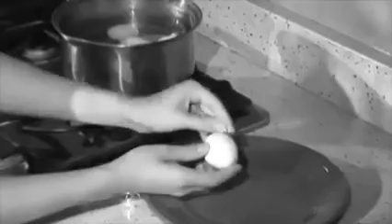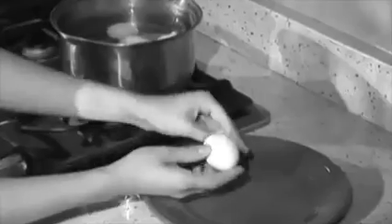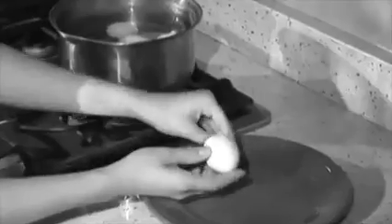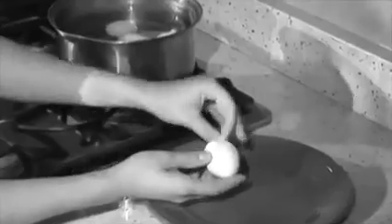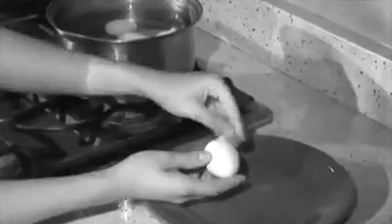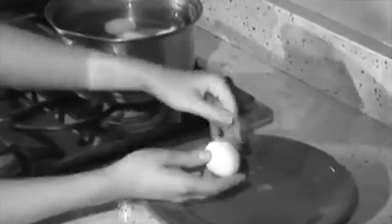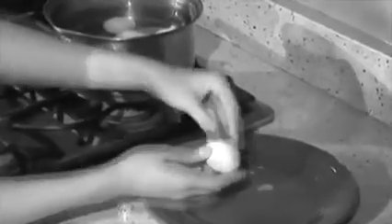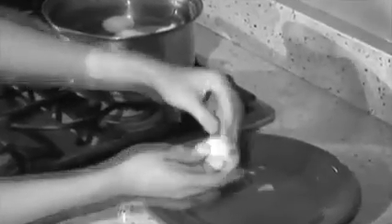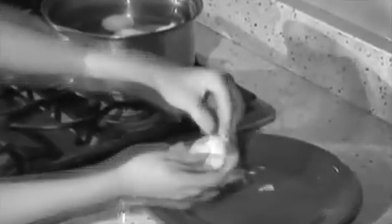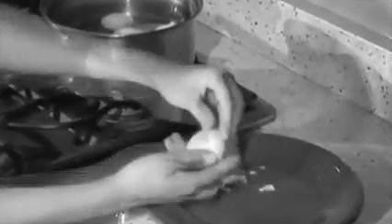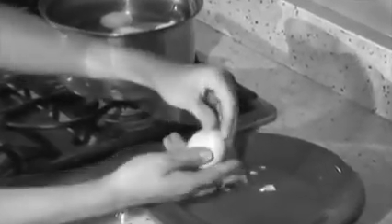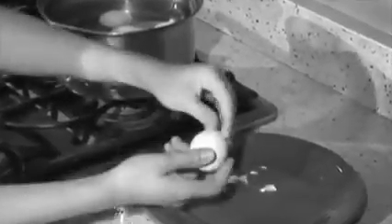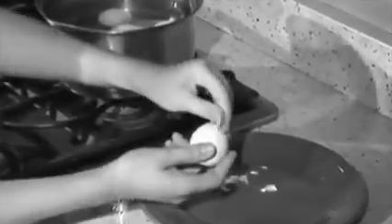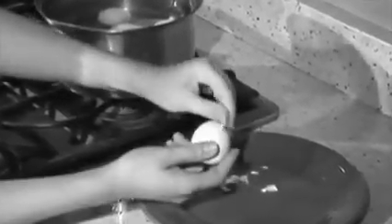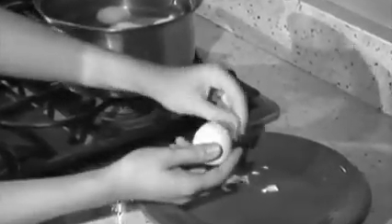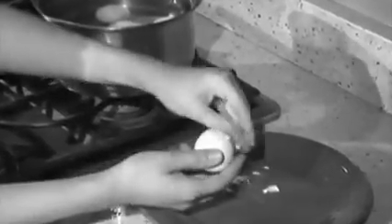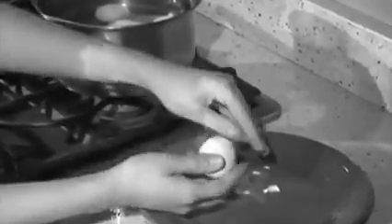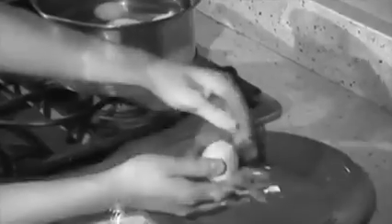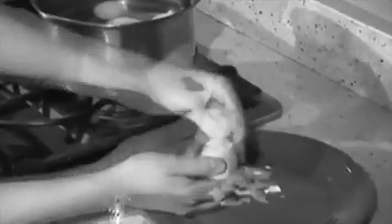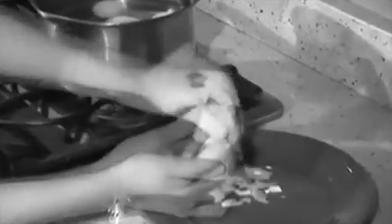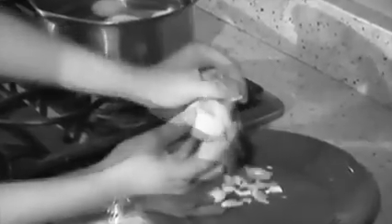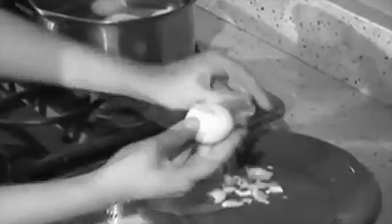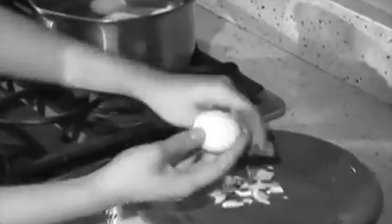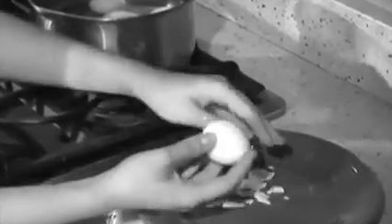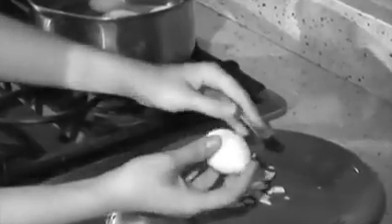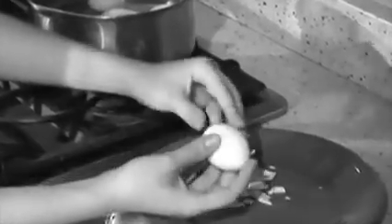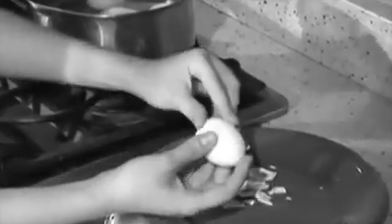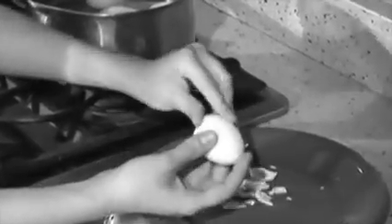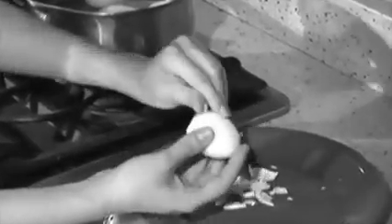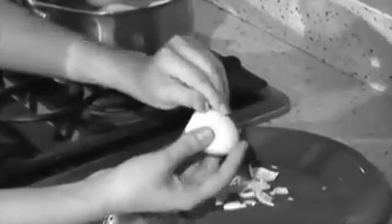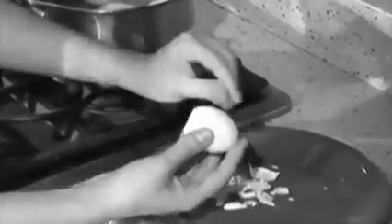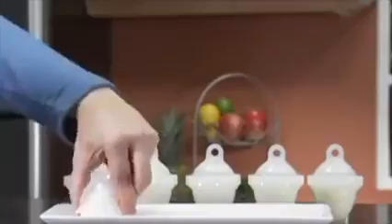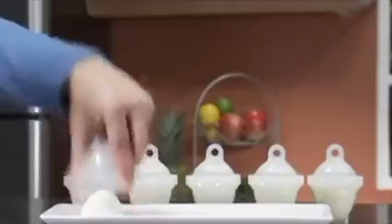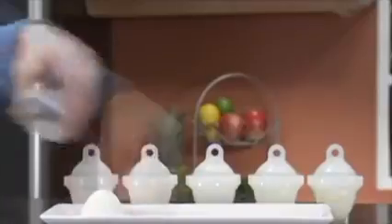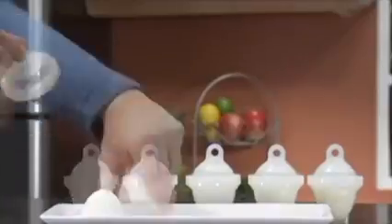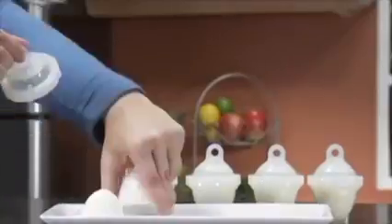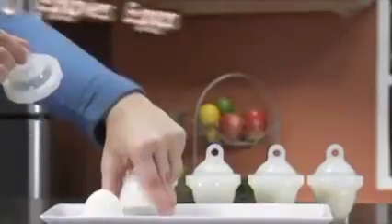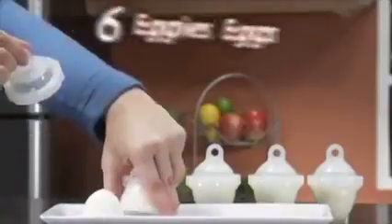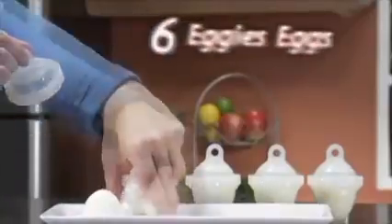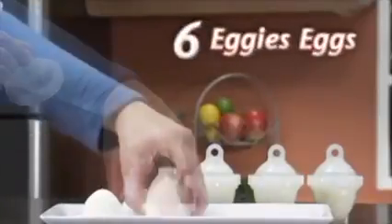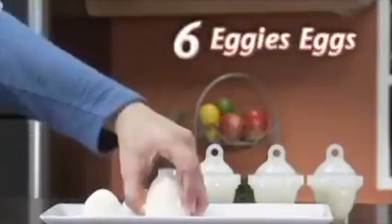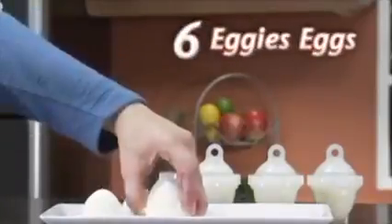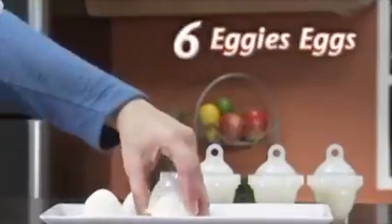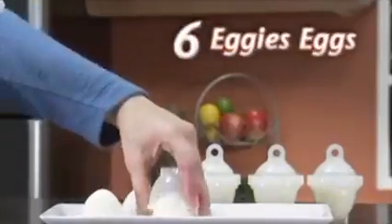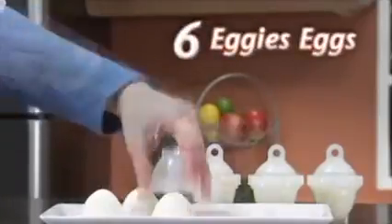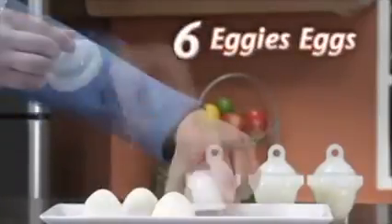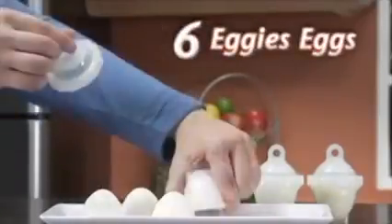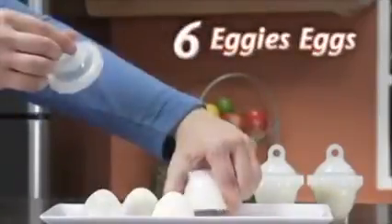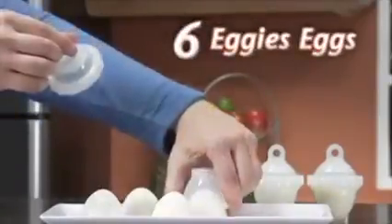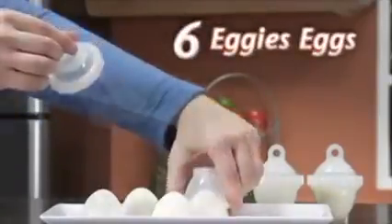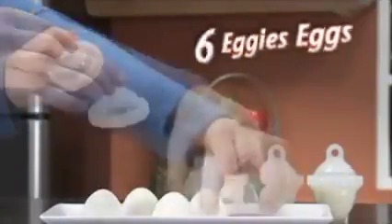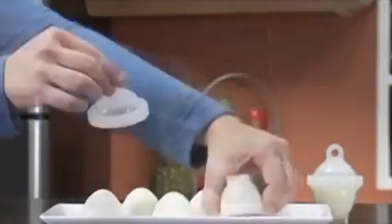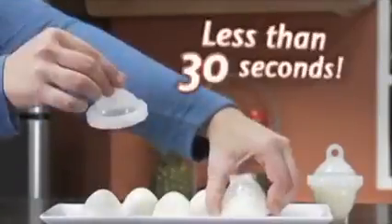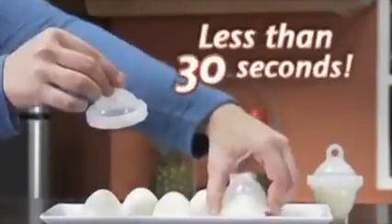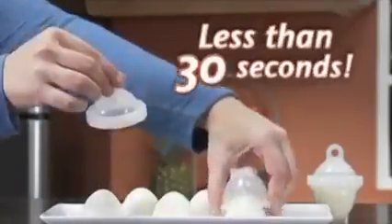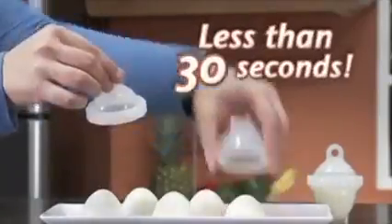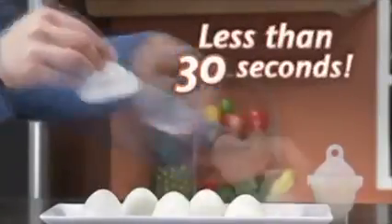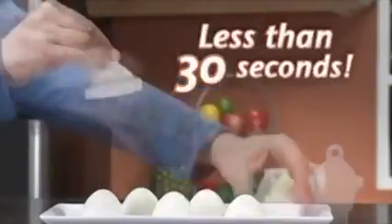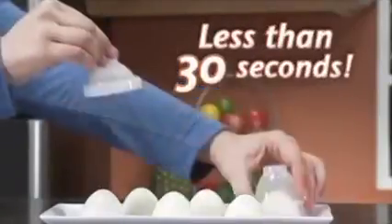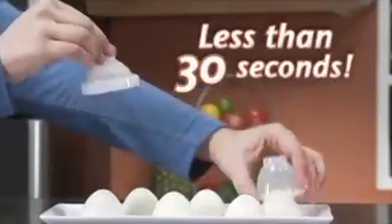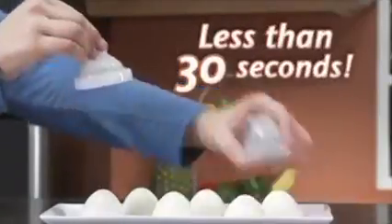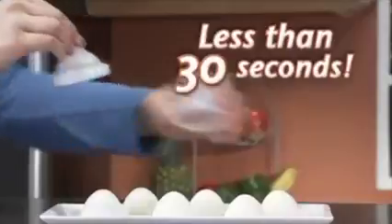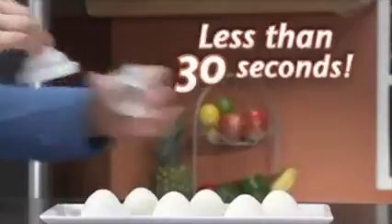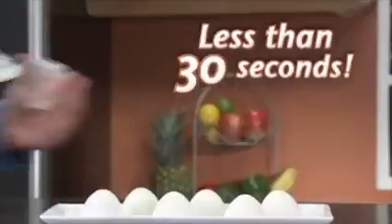Look, peeling just one egg the regular way can take forever. But you can twist open six Eggies eggs in less than 30 seconds.